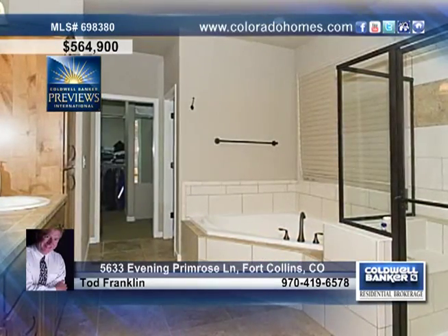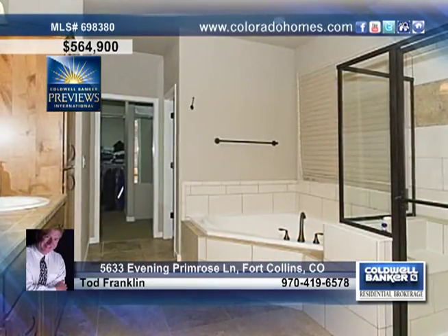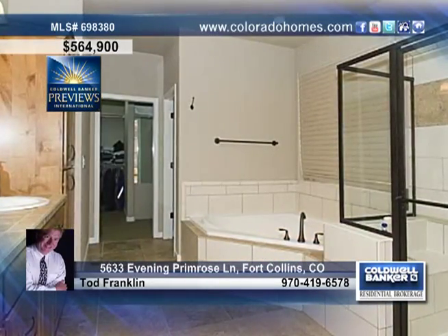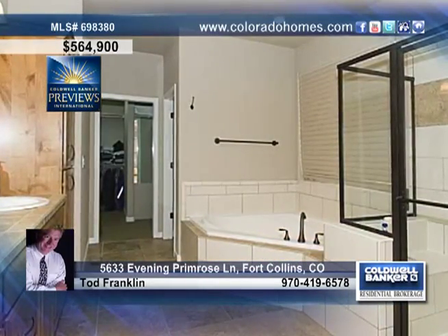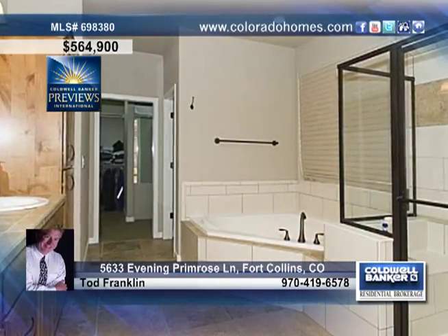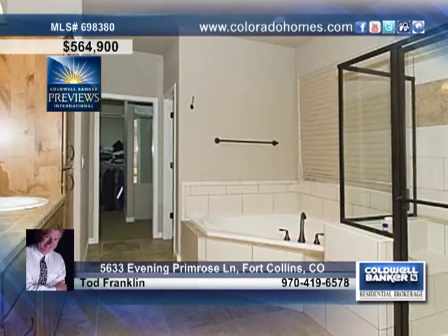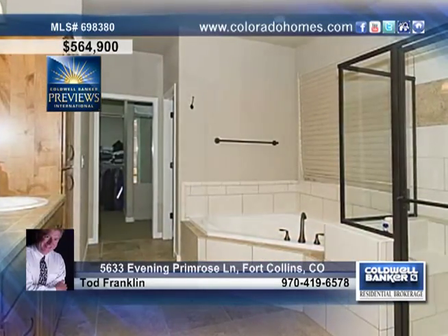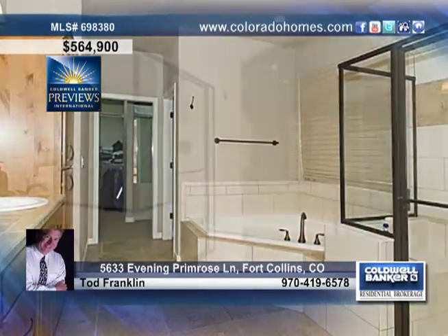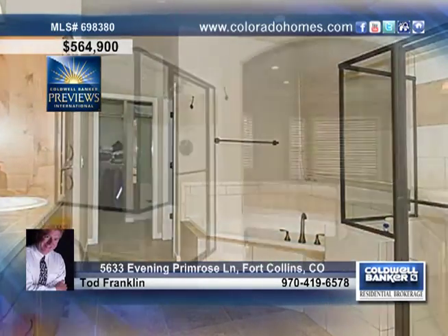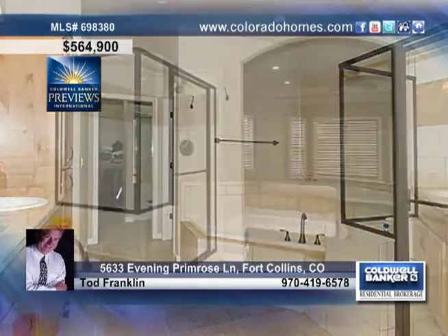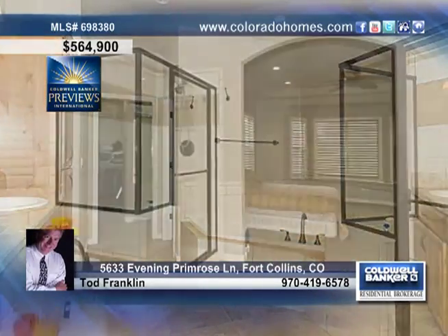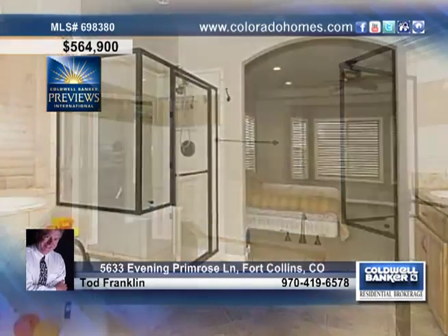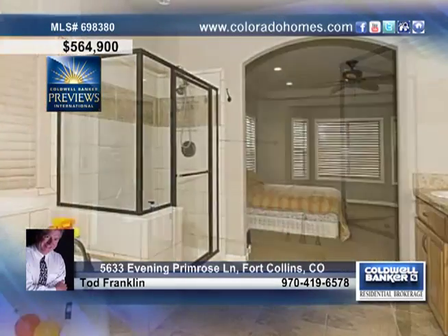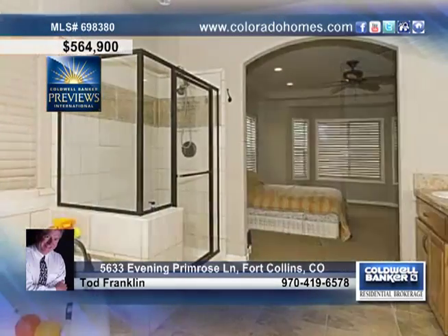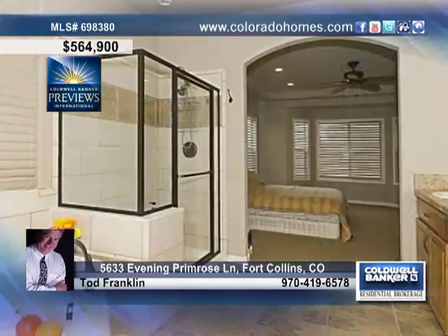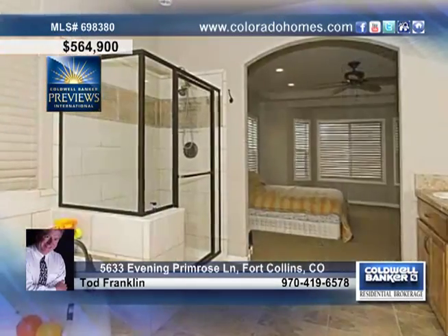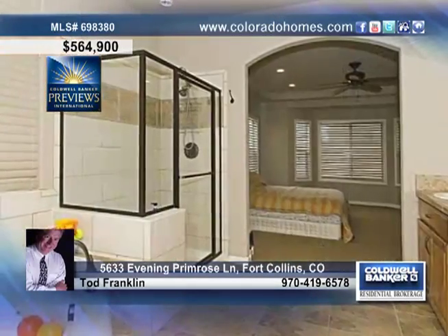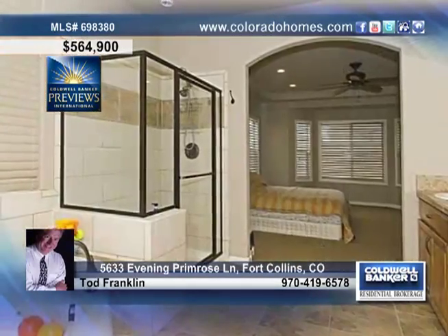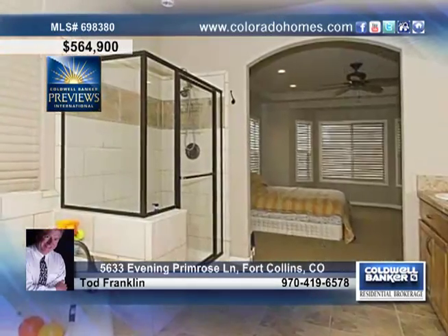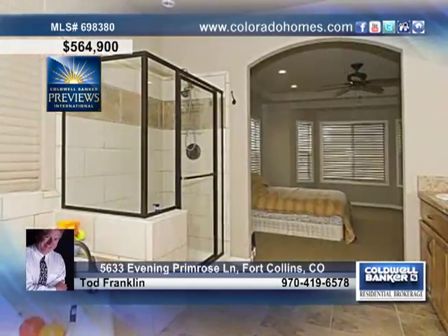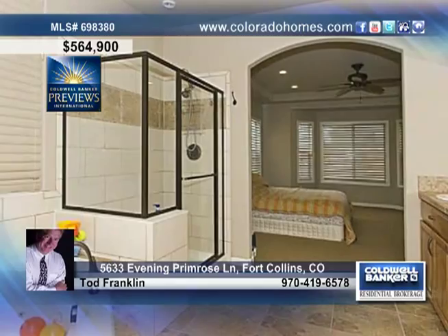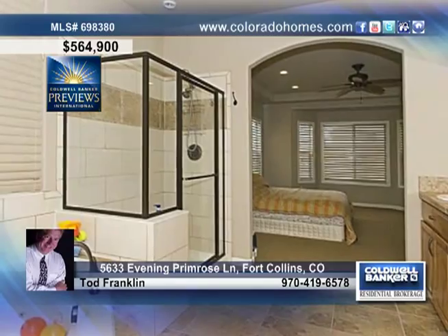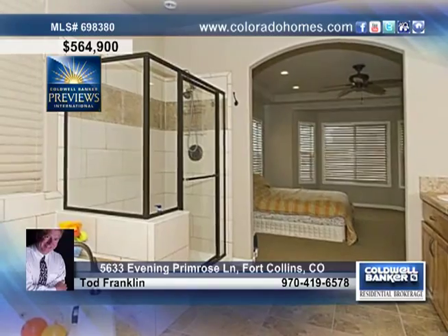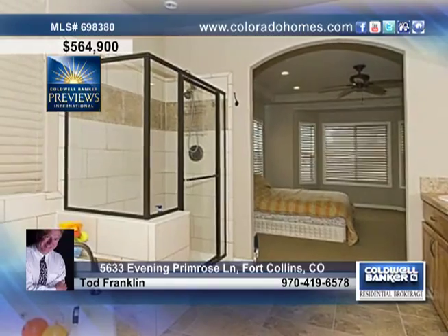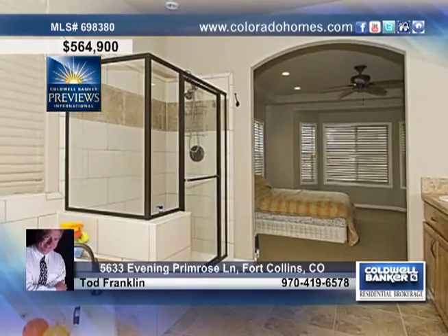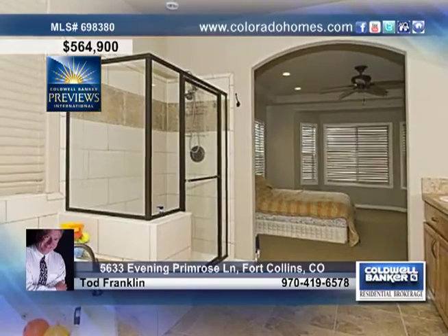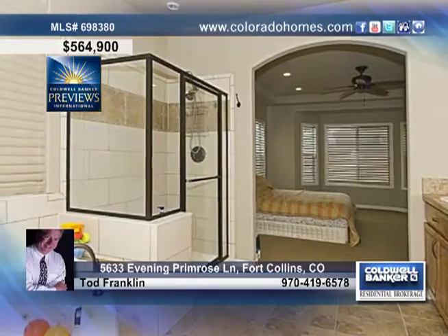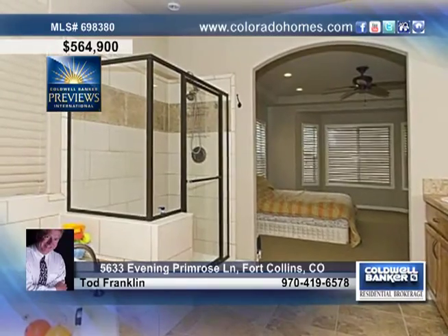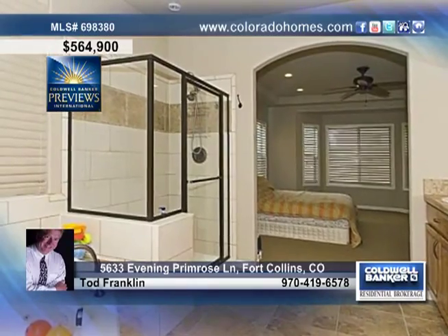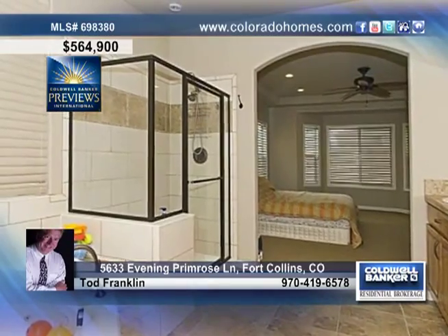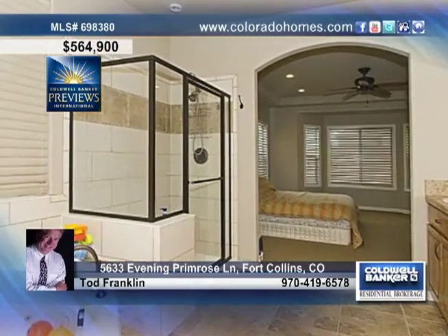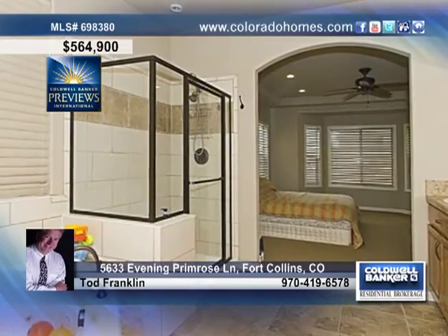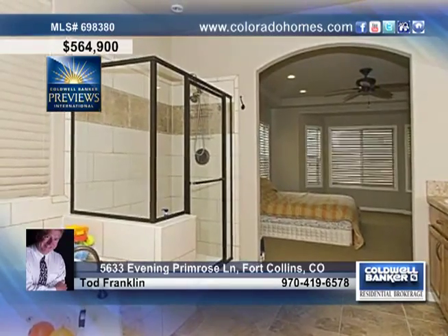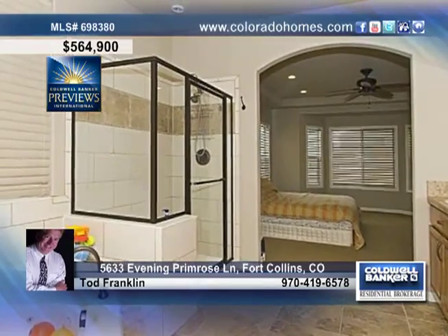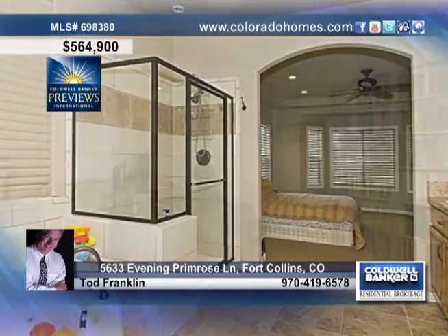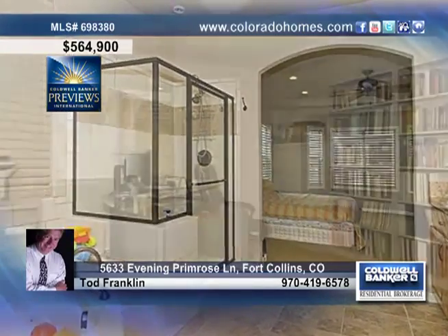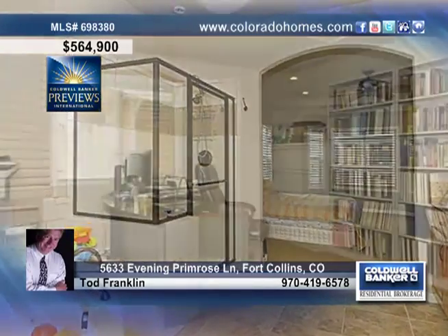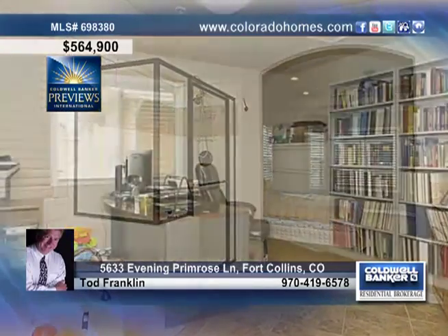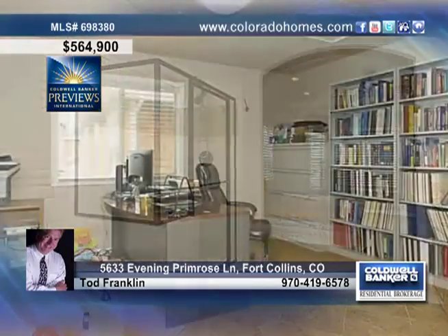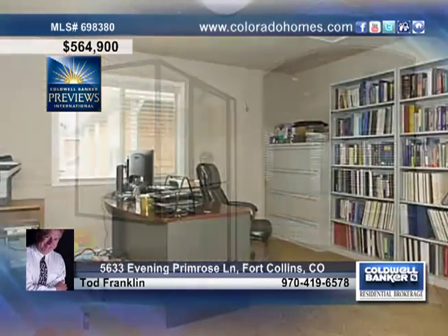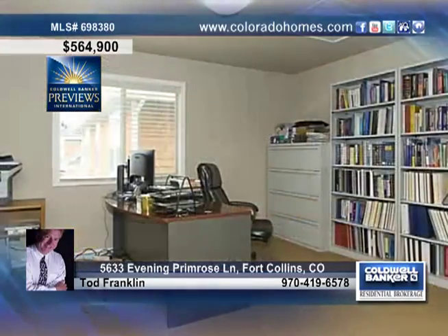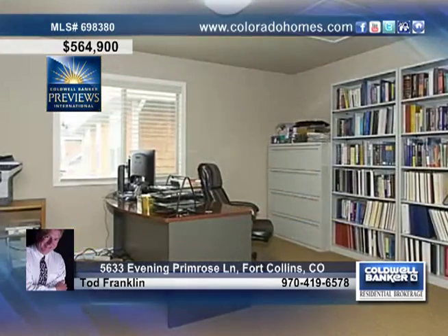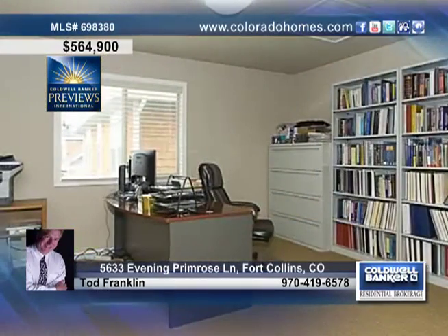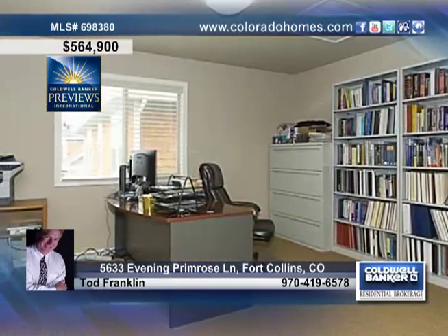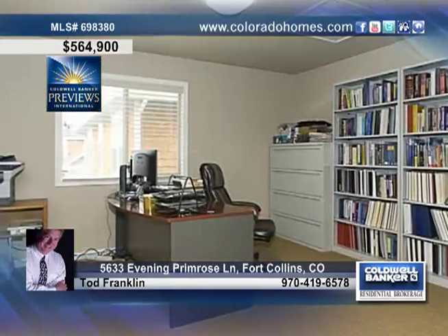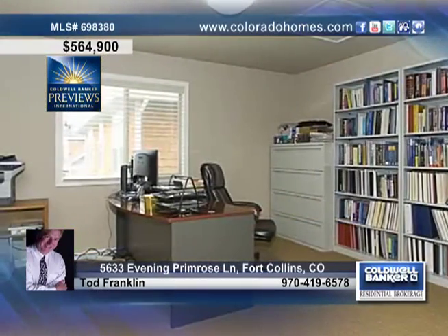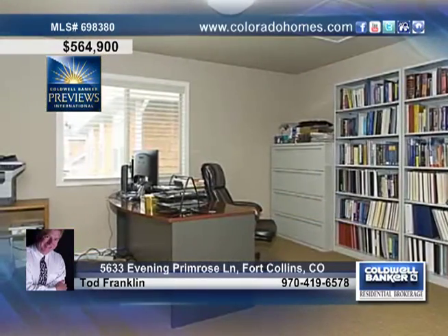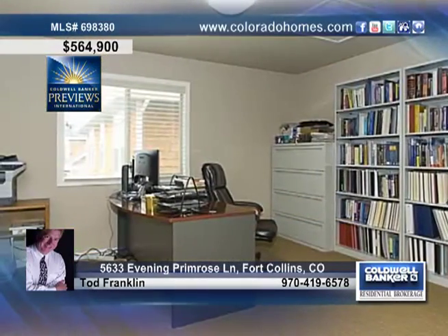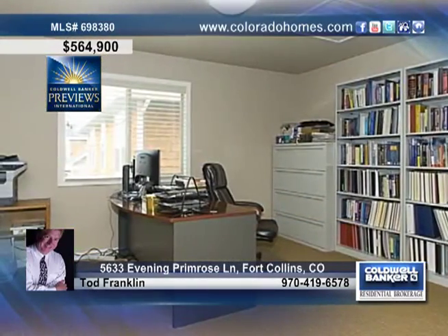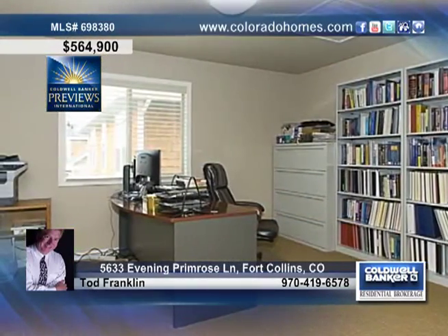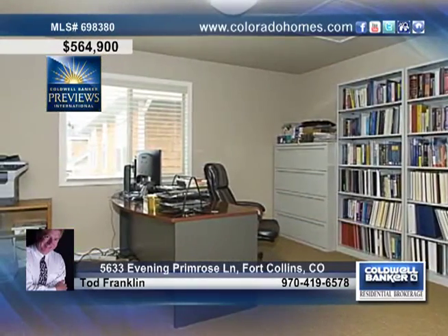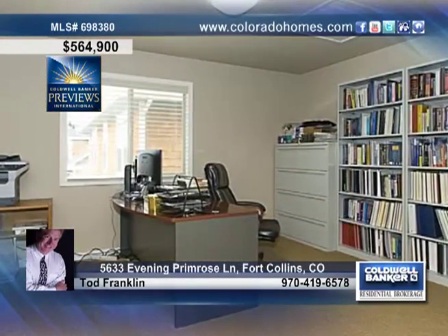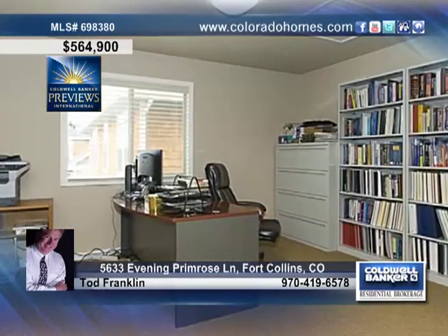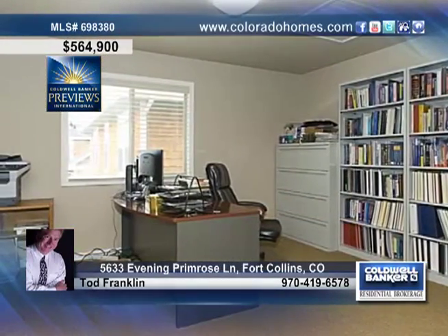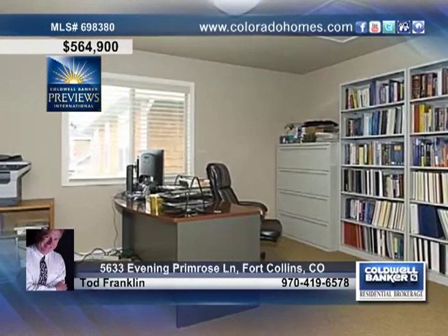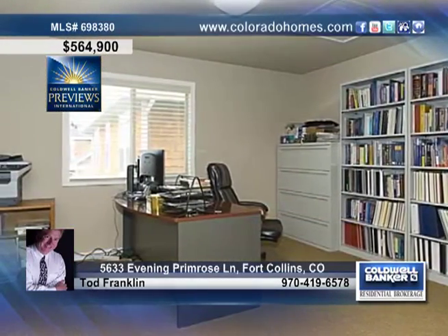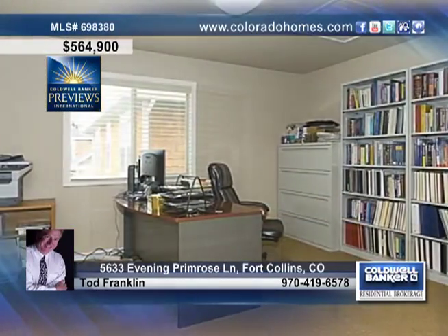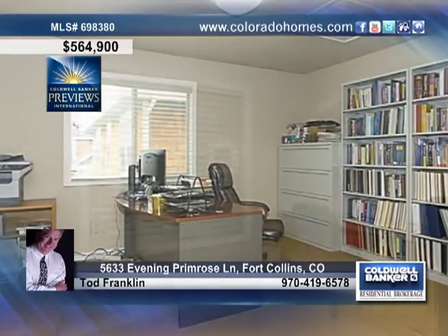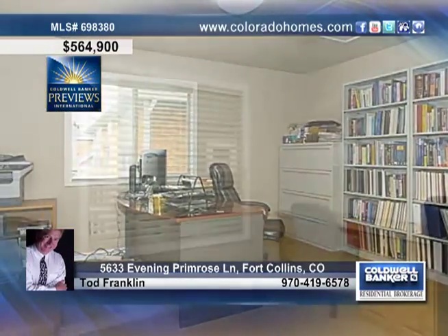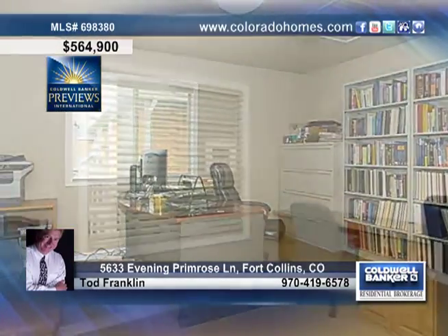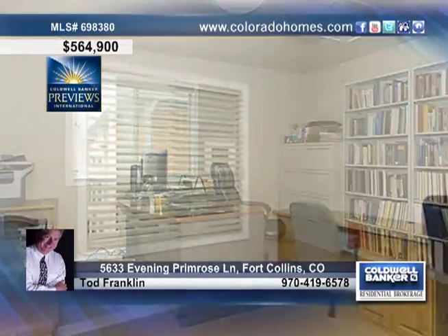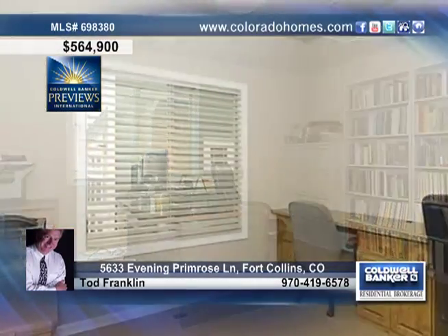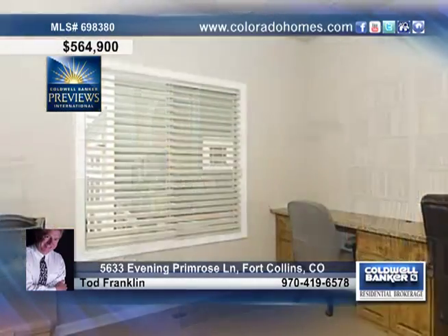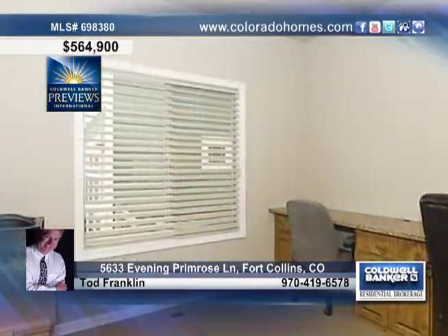Check out the four spacious bedrooms as well as a convenient main floor master suite, four bathrooms, and a huge unfinished basement for future expansion.